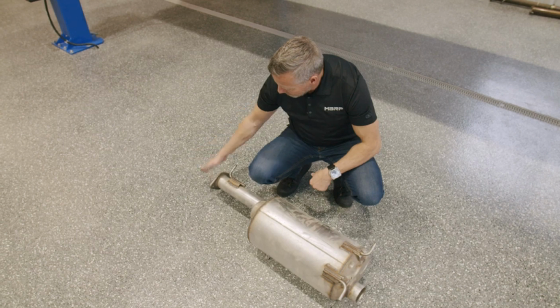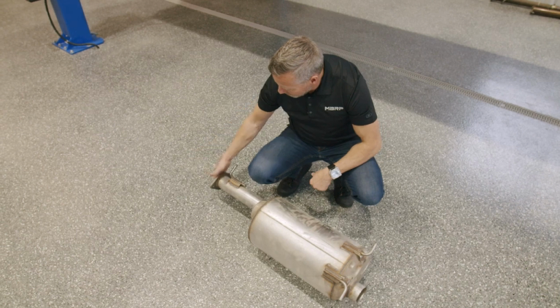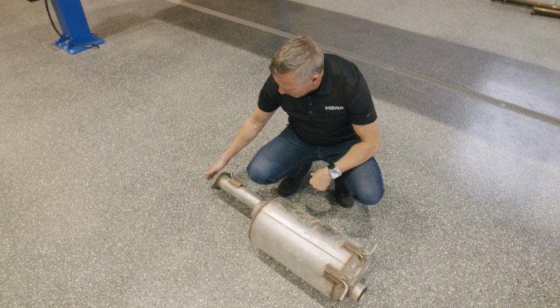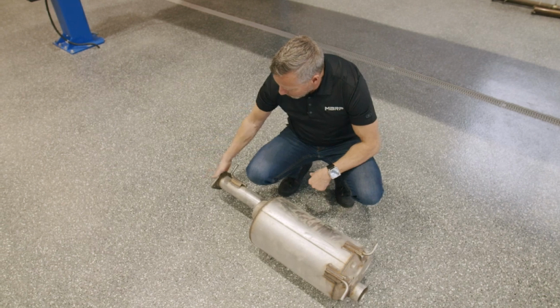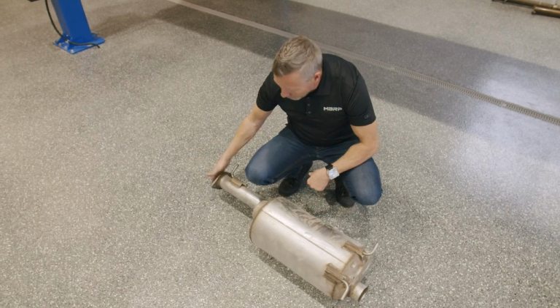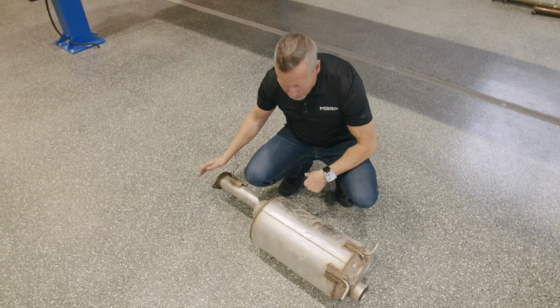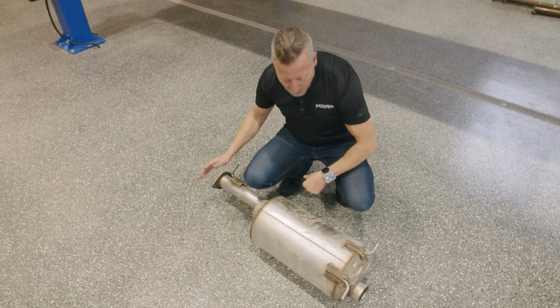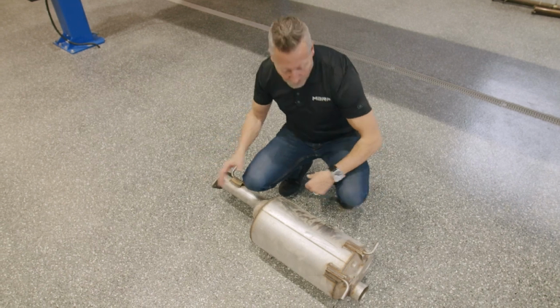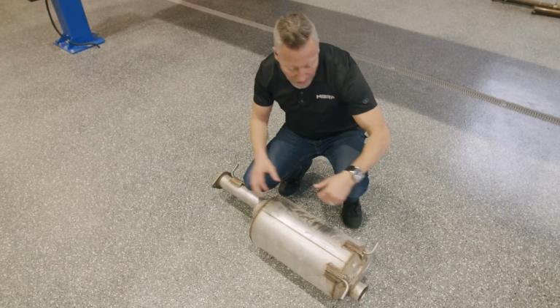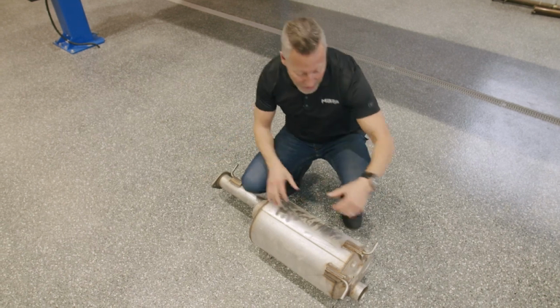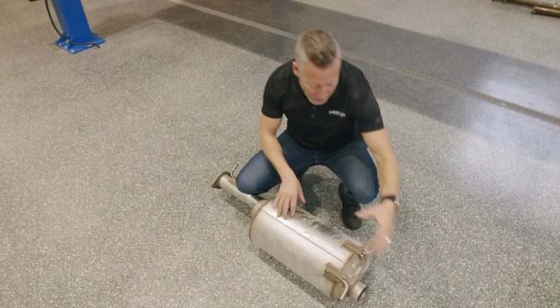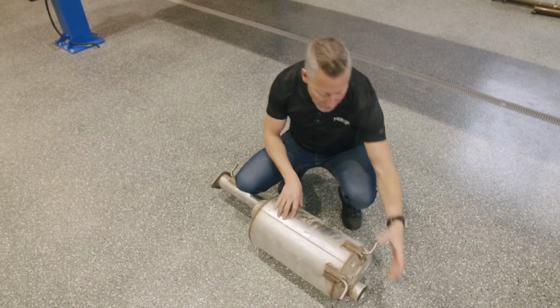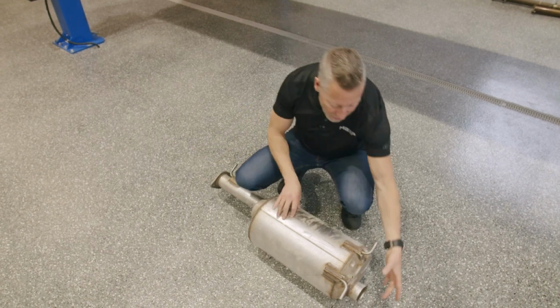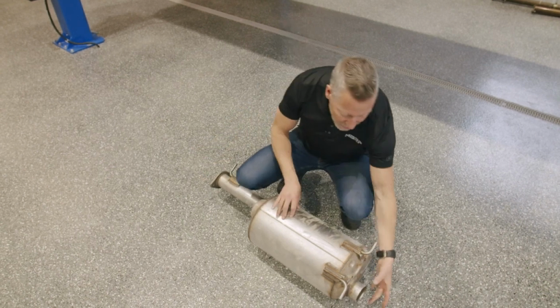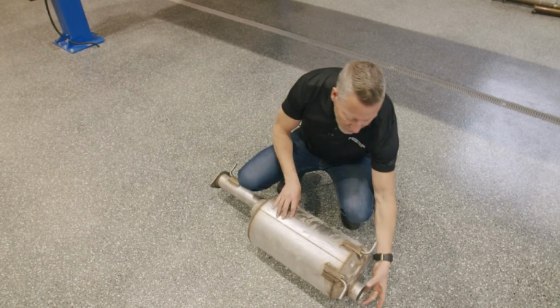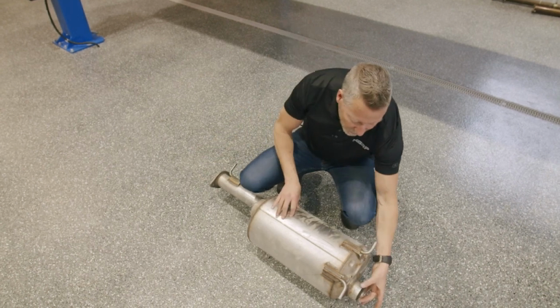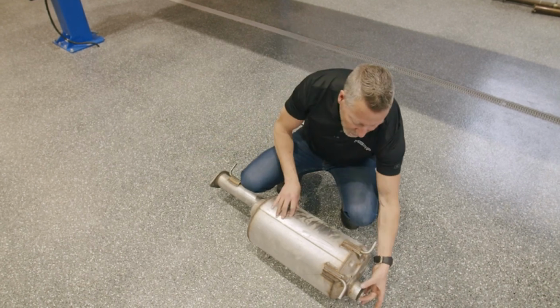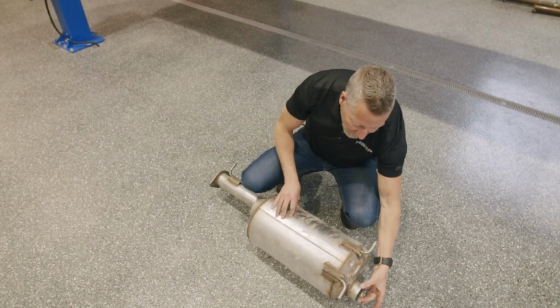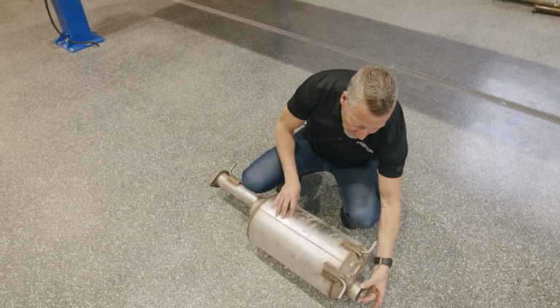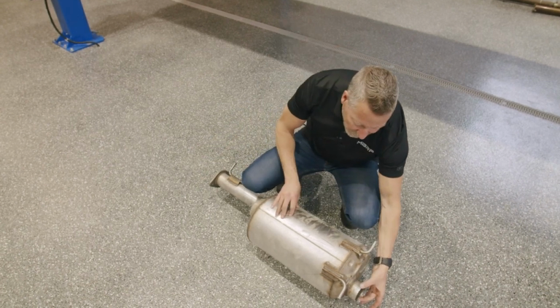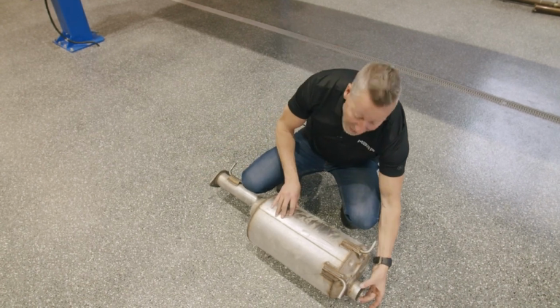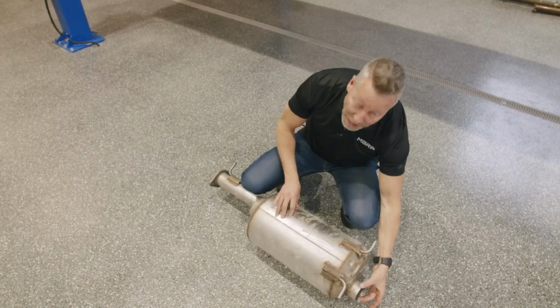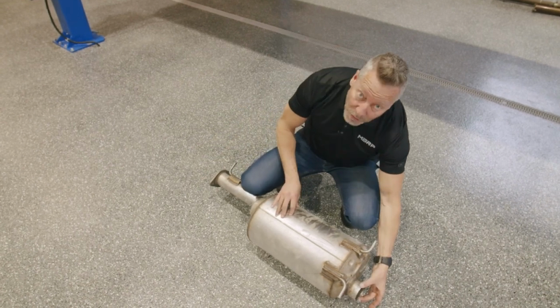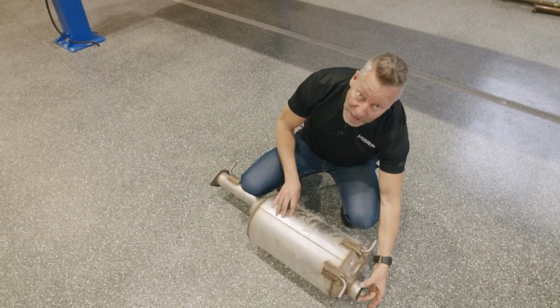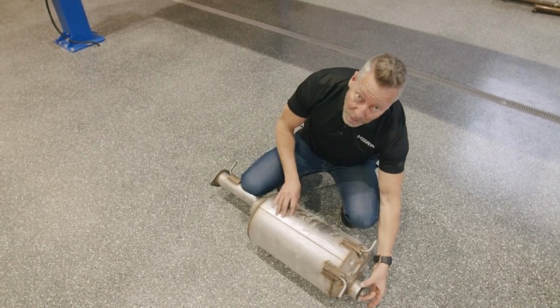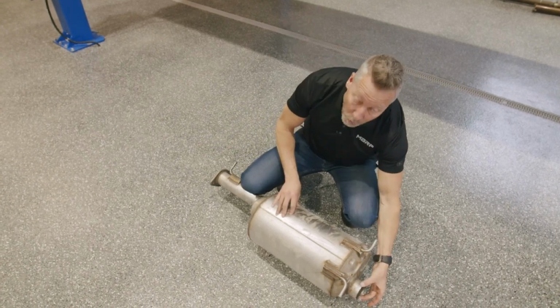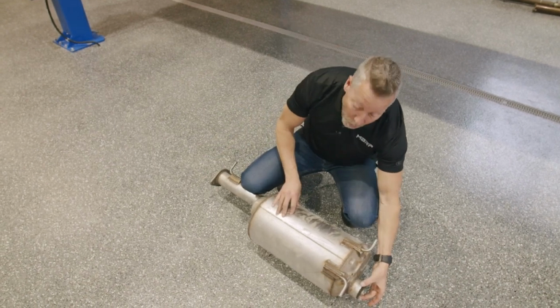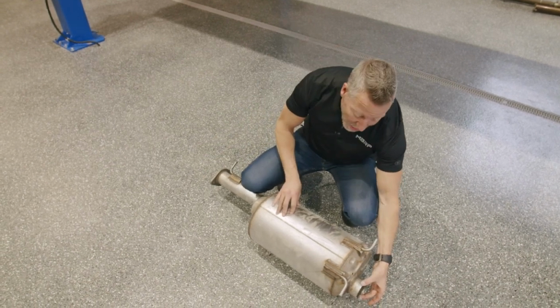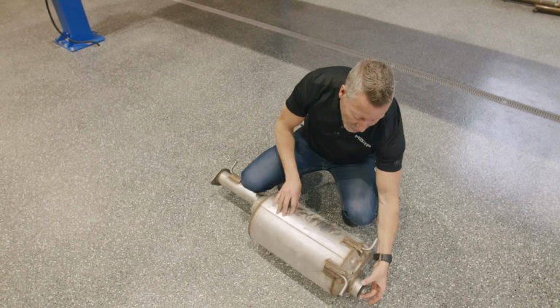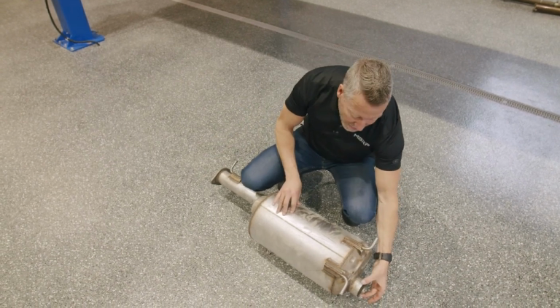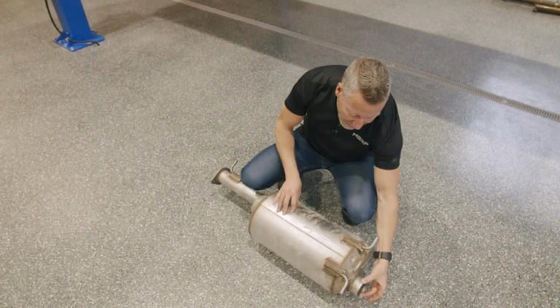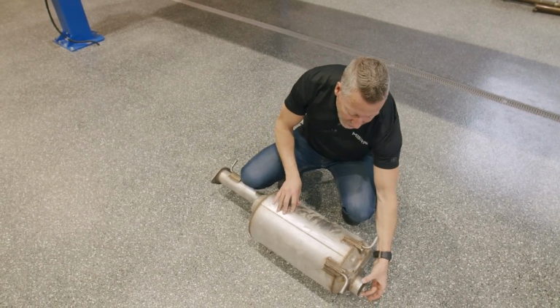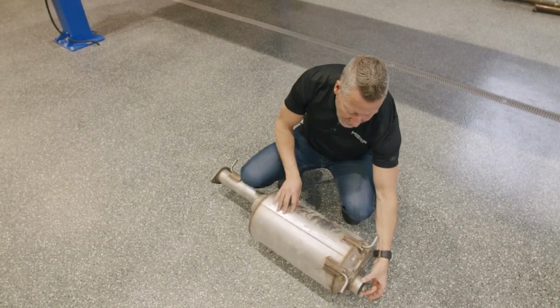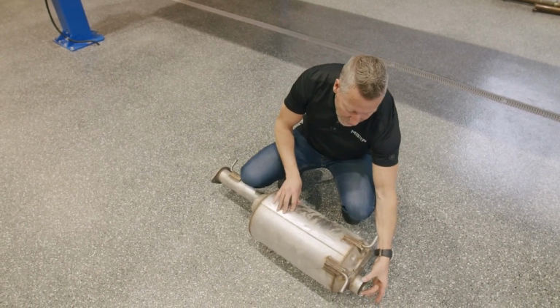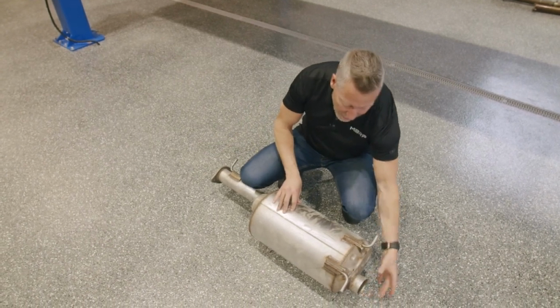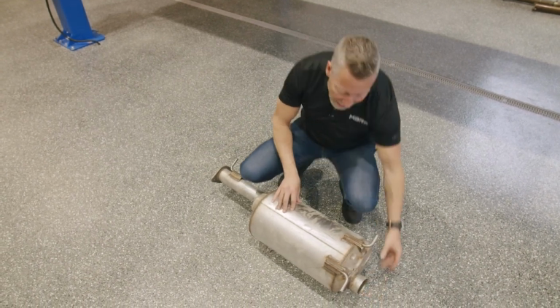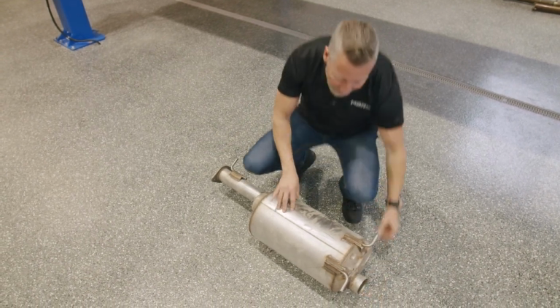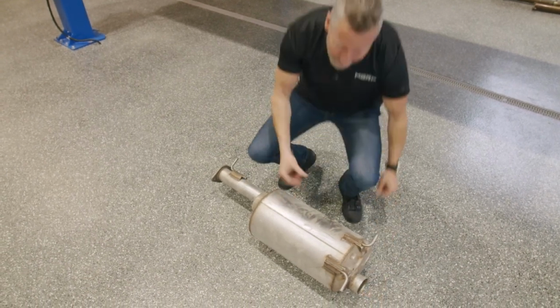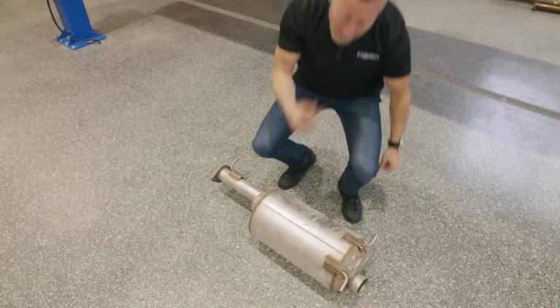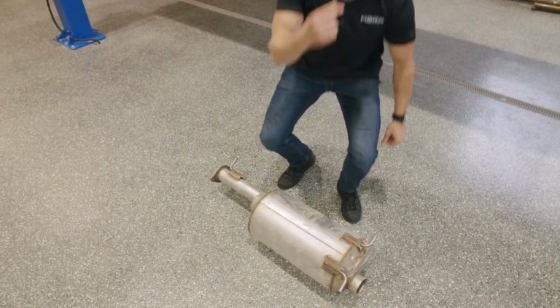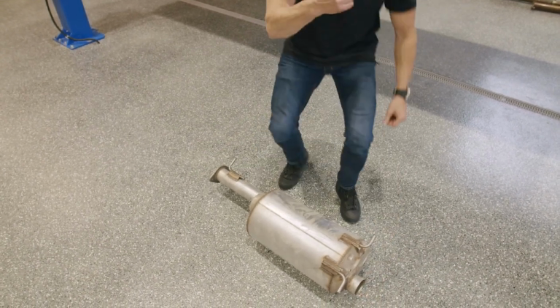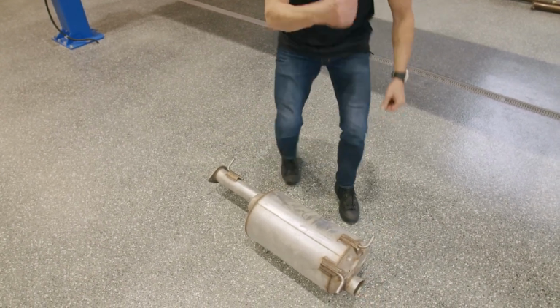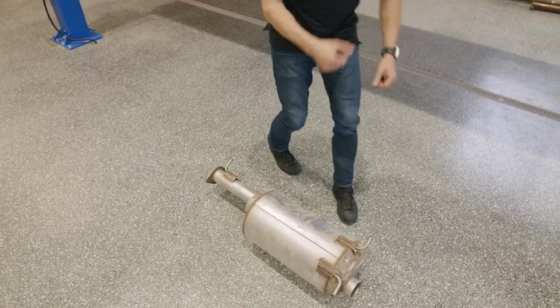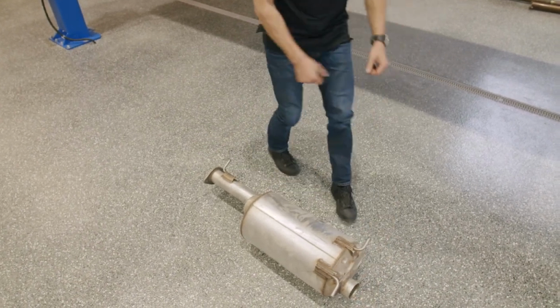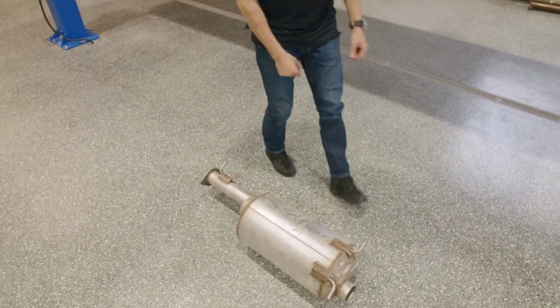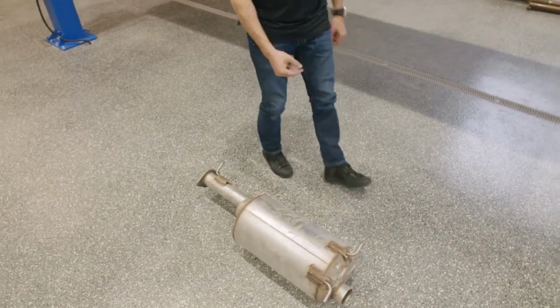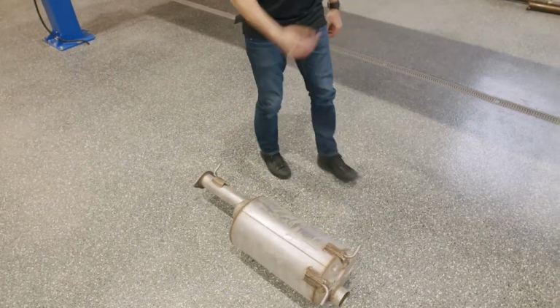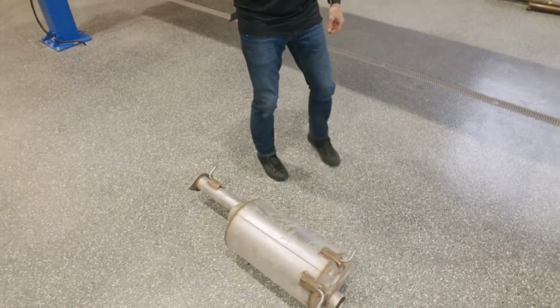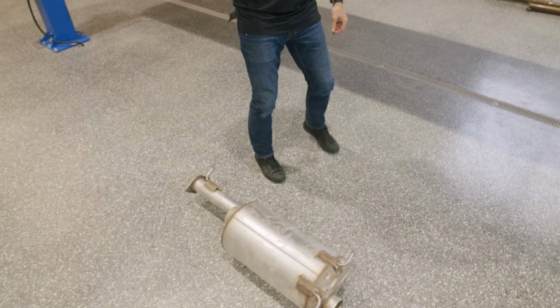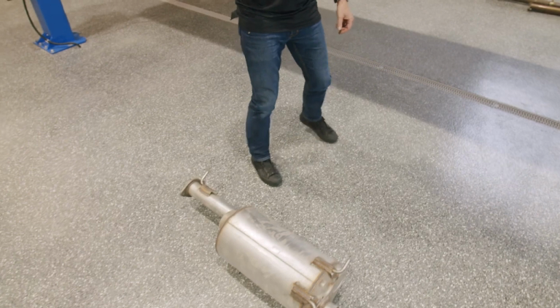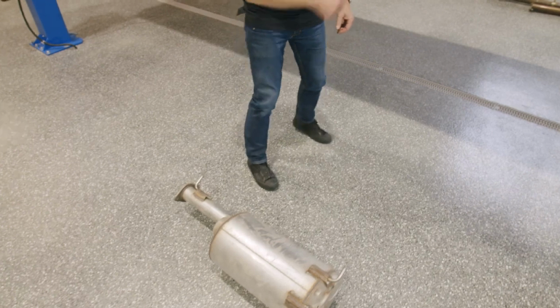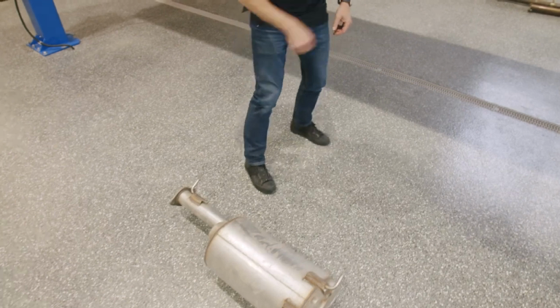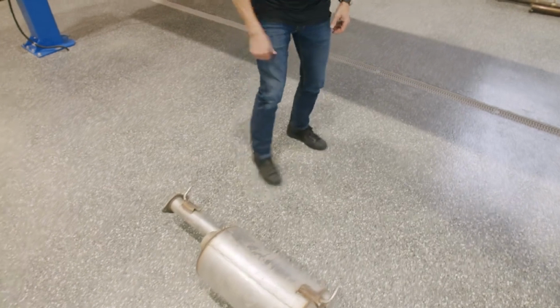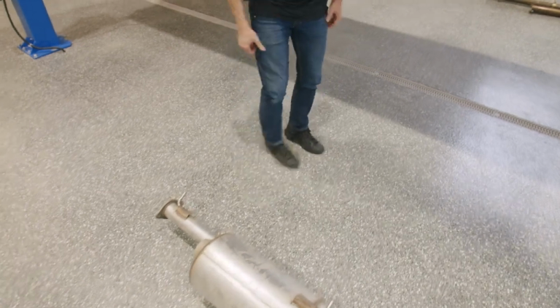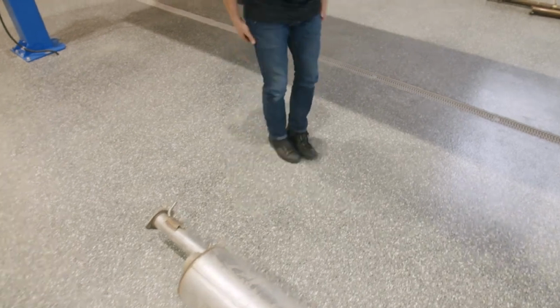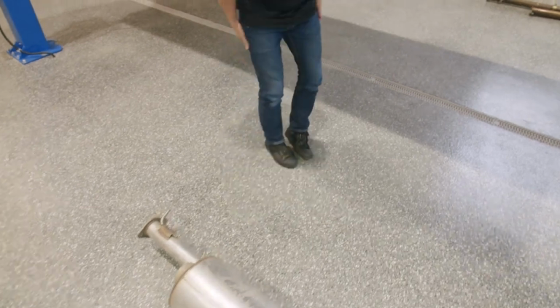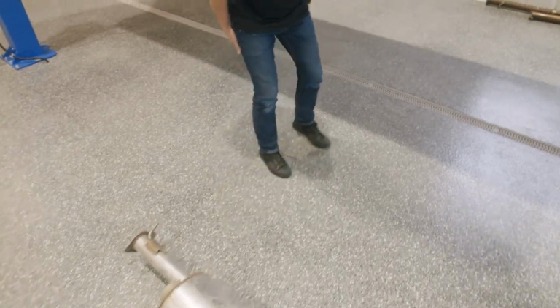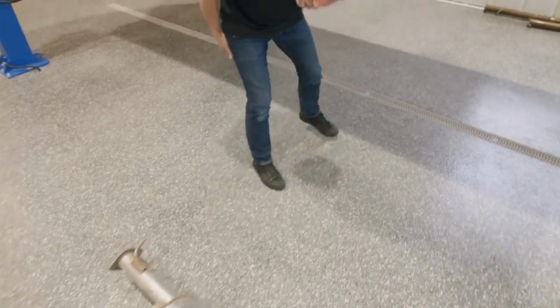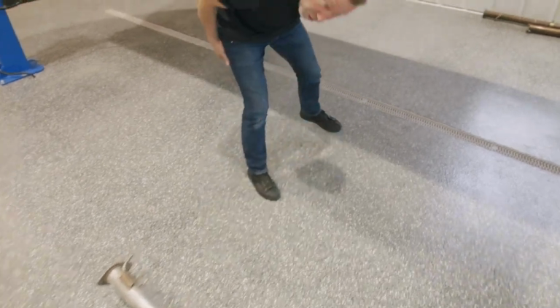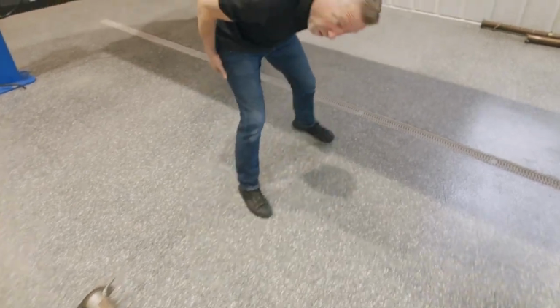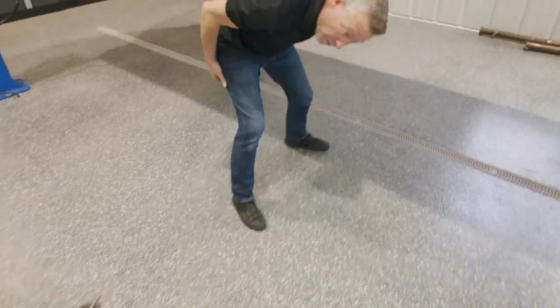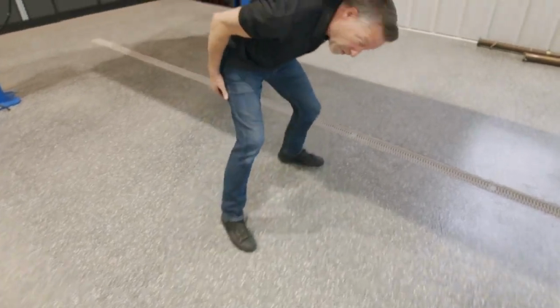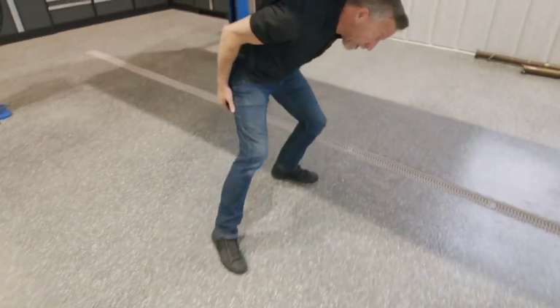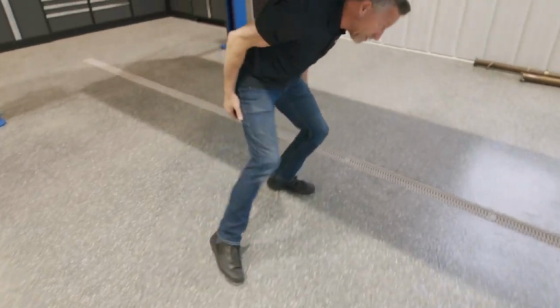Simply unbolt the flange here, cut the factory wire tails at the back, and we're good to go. Jump underneath — I'll show you what we've done.